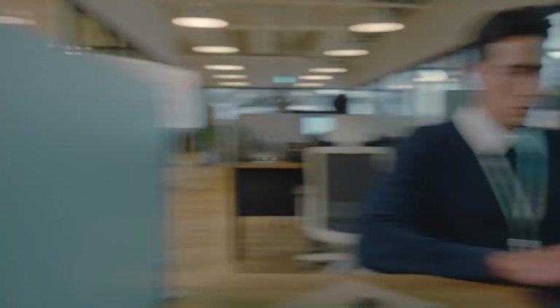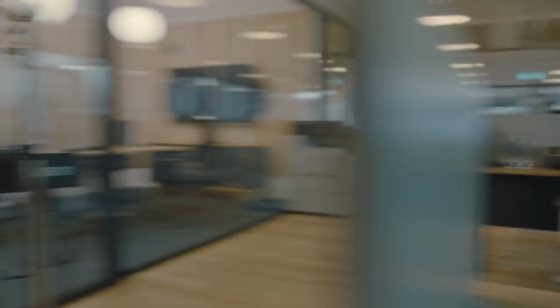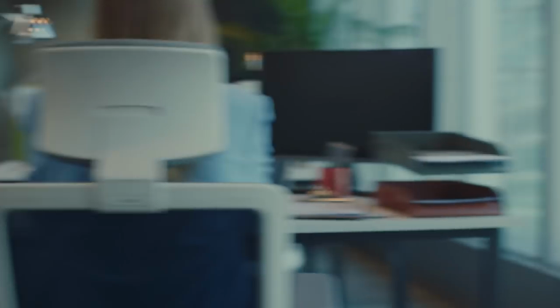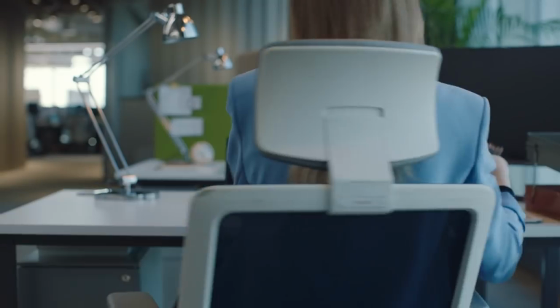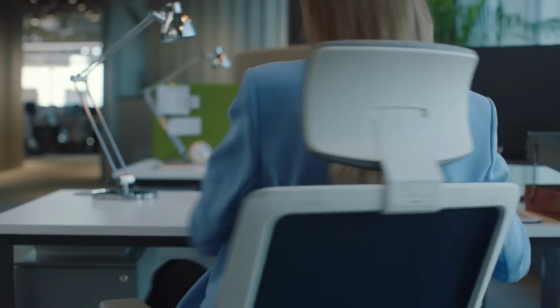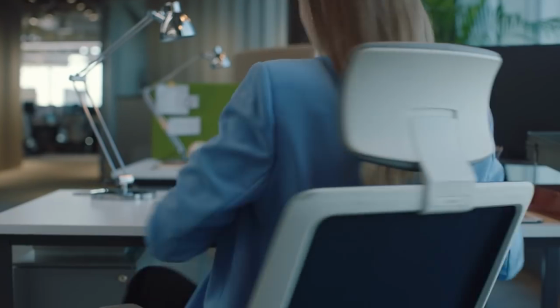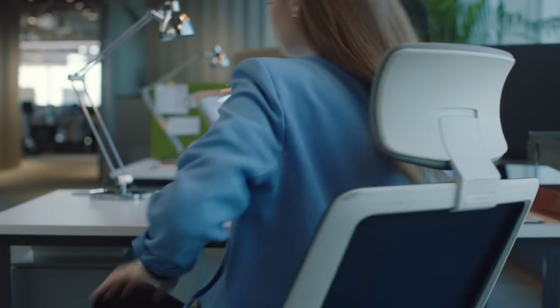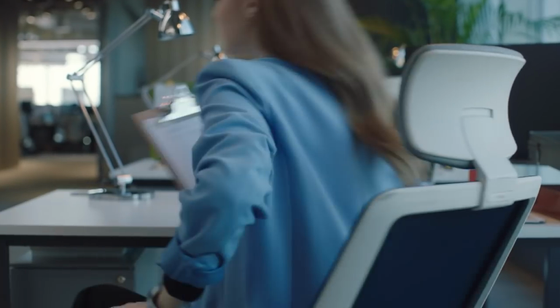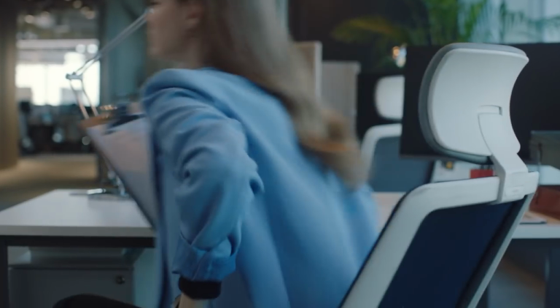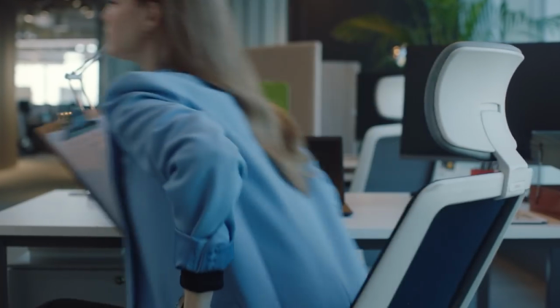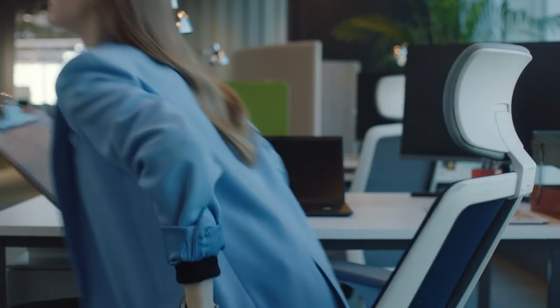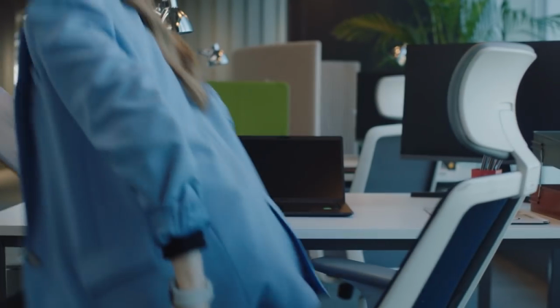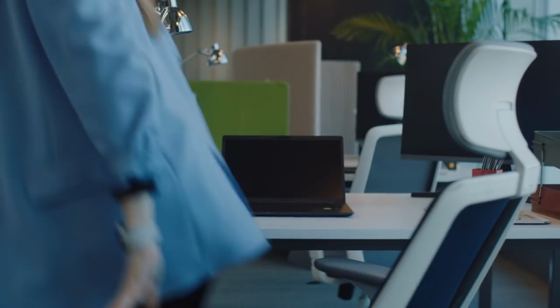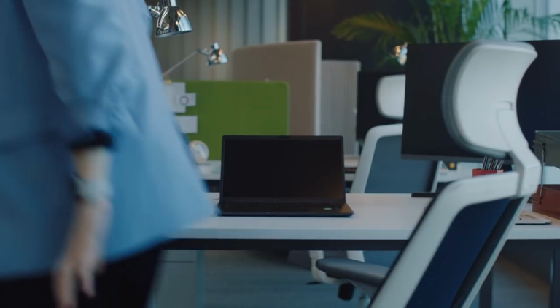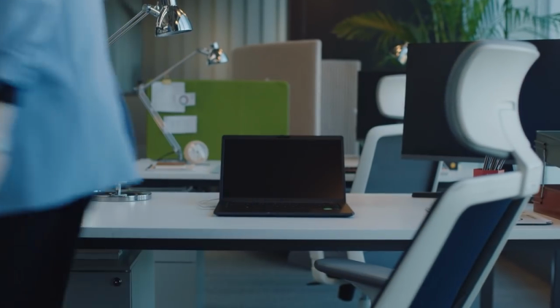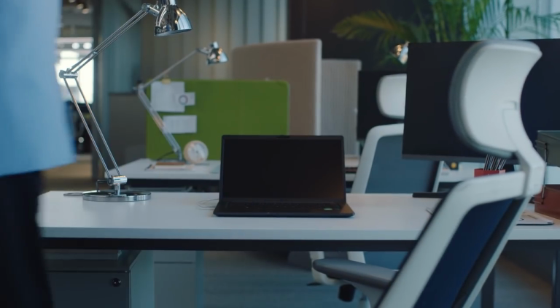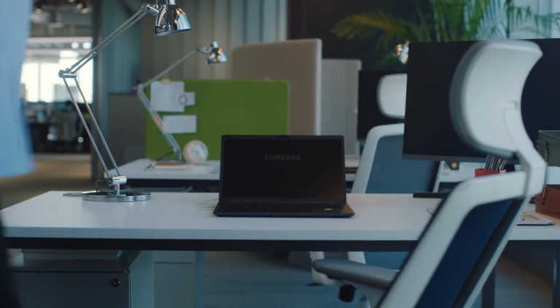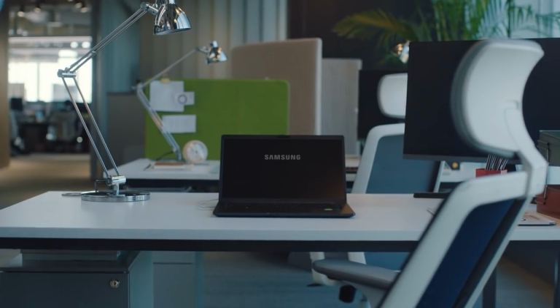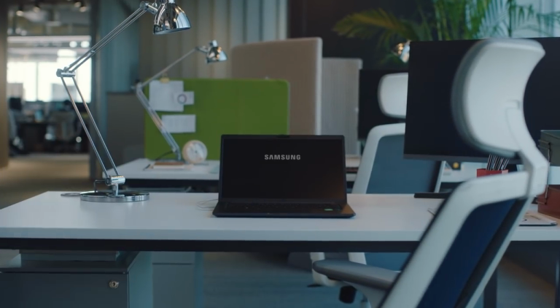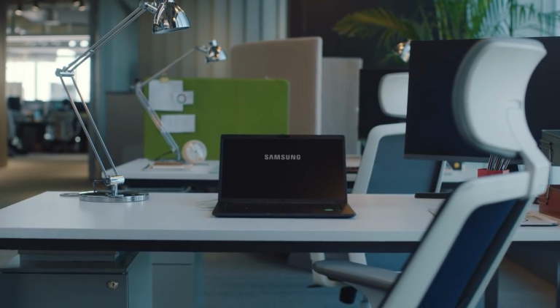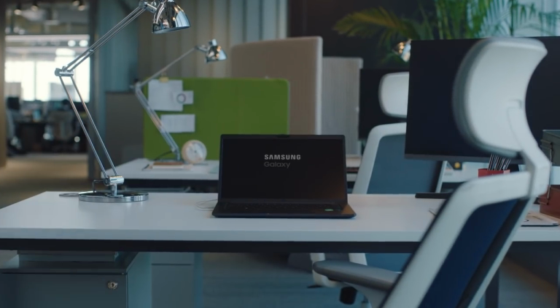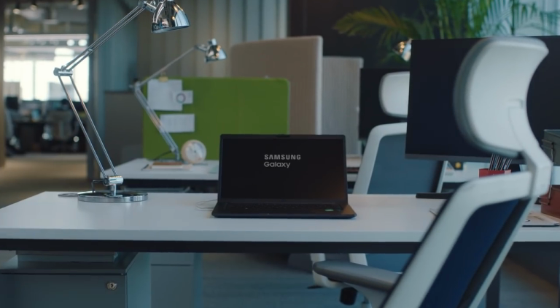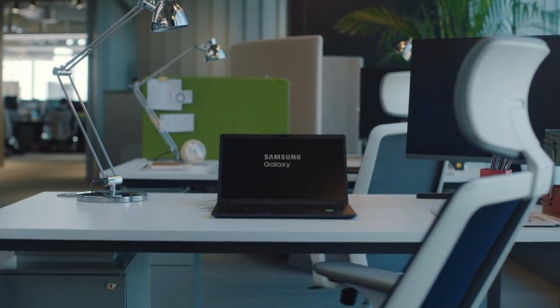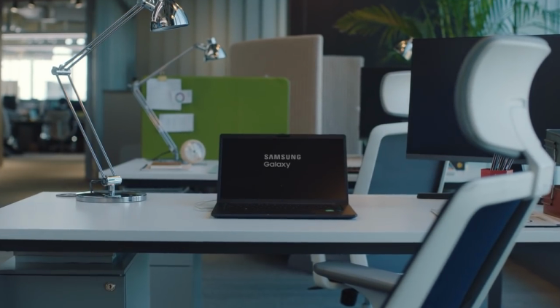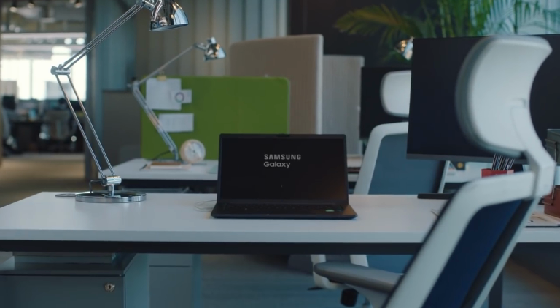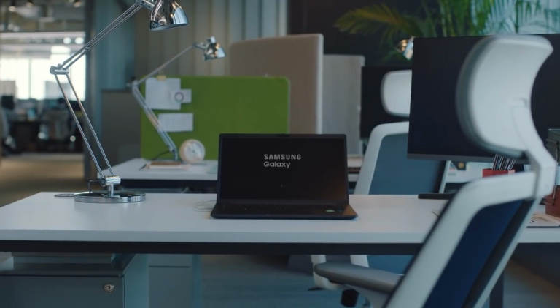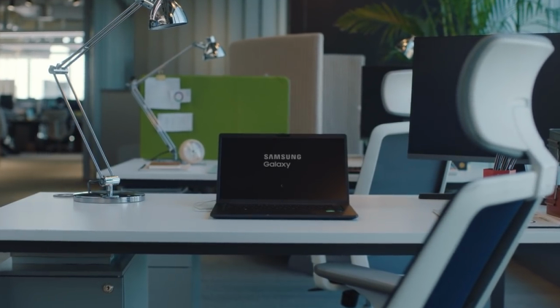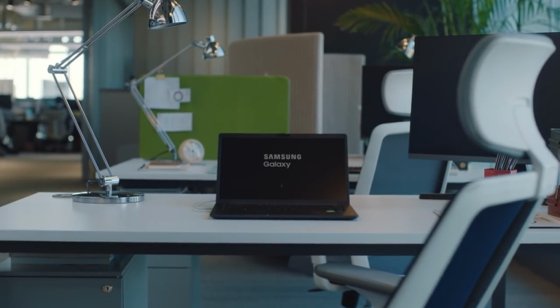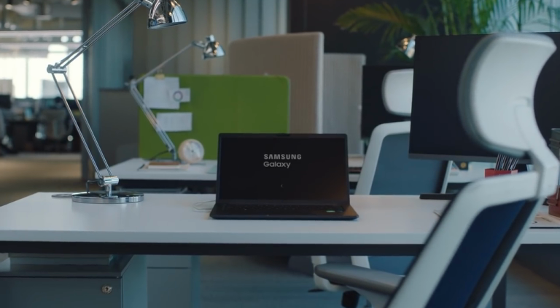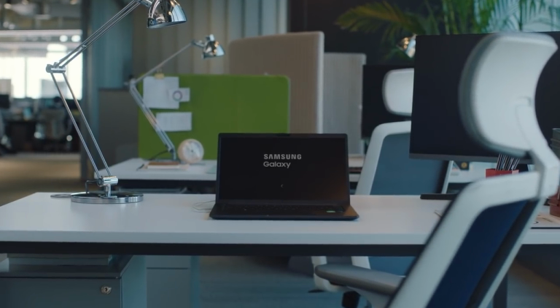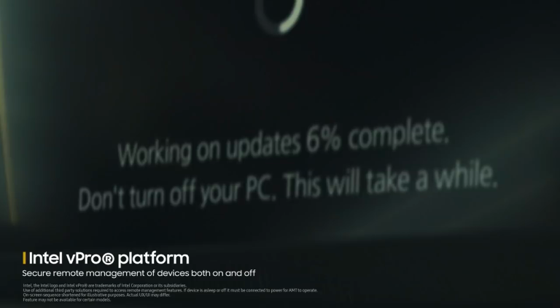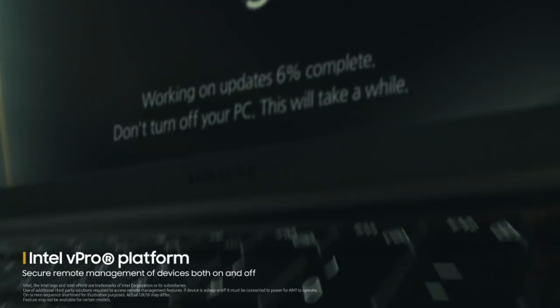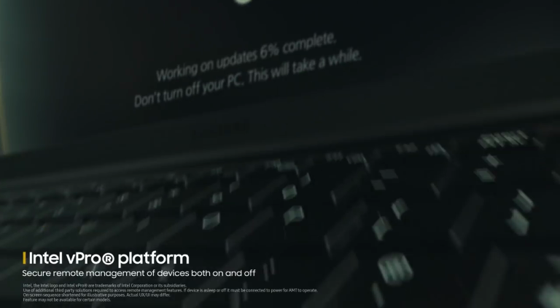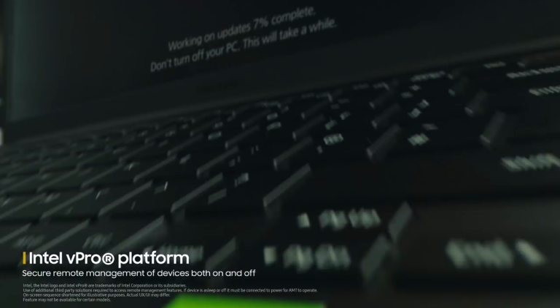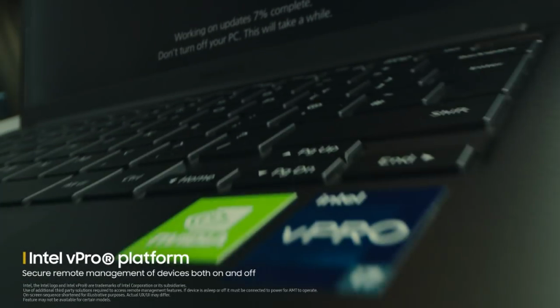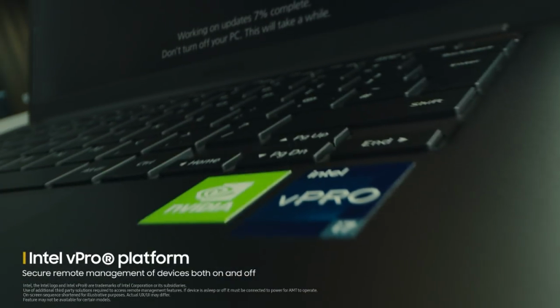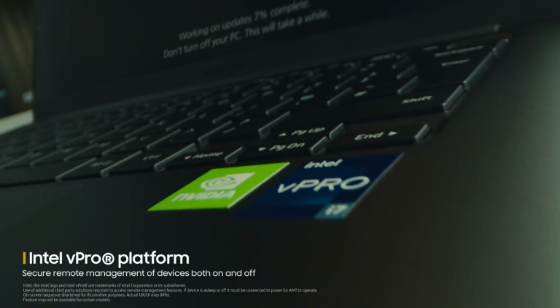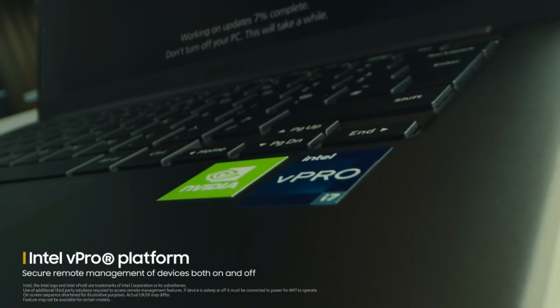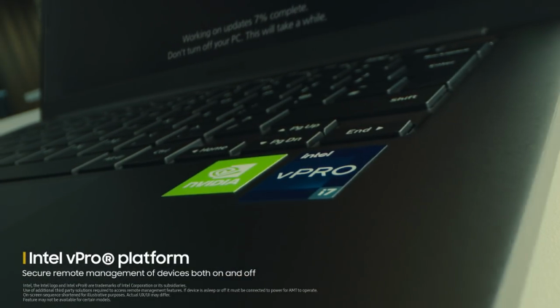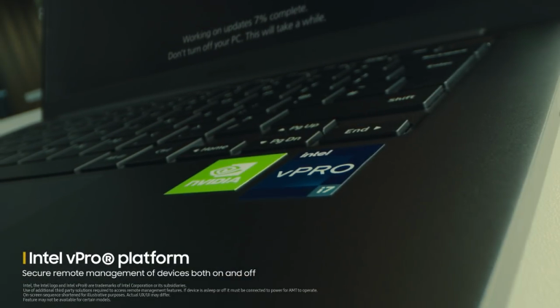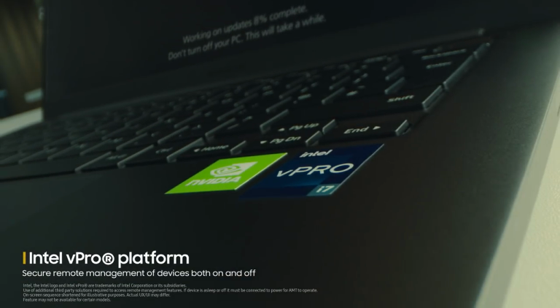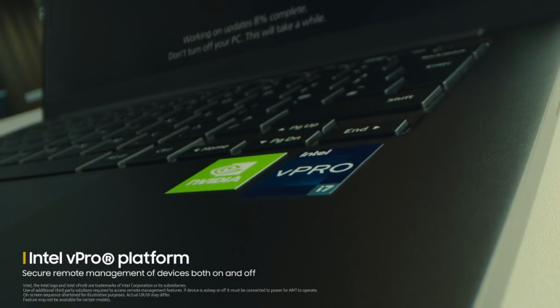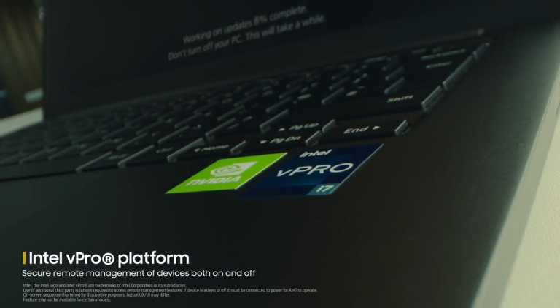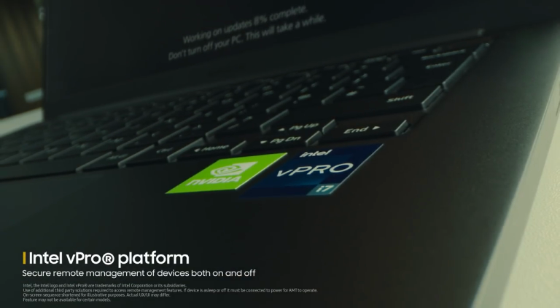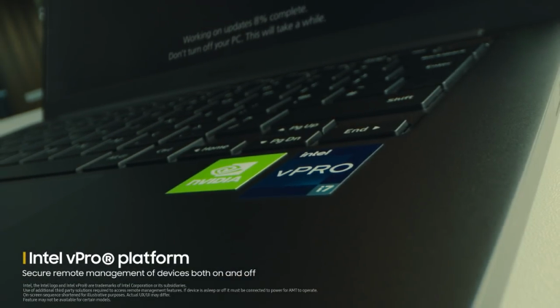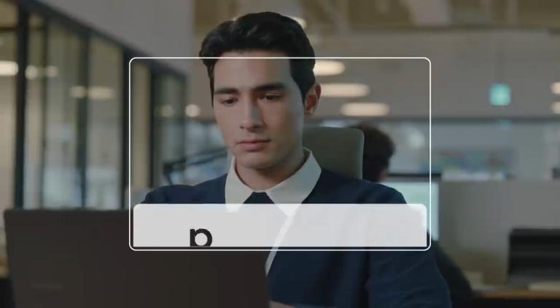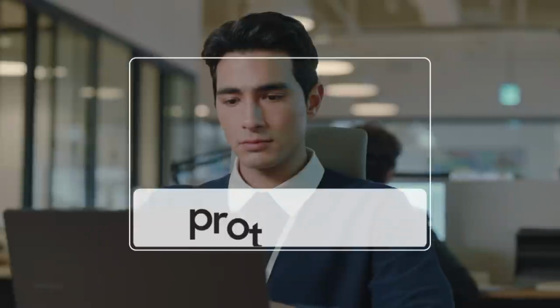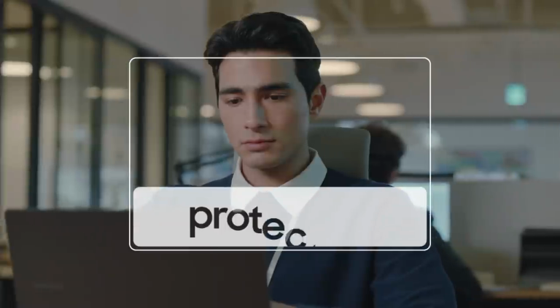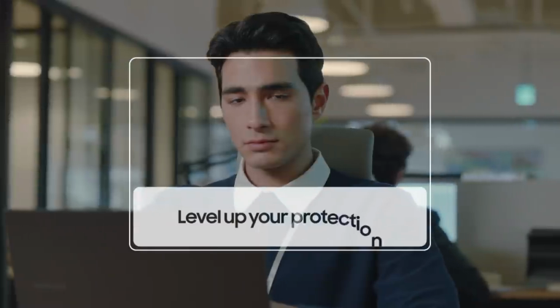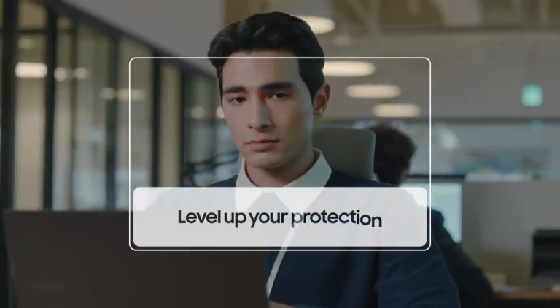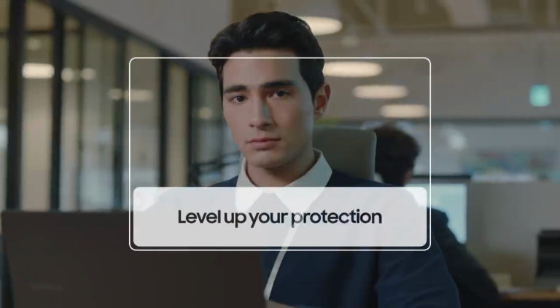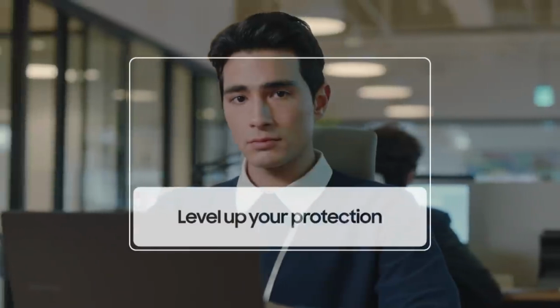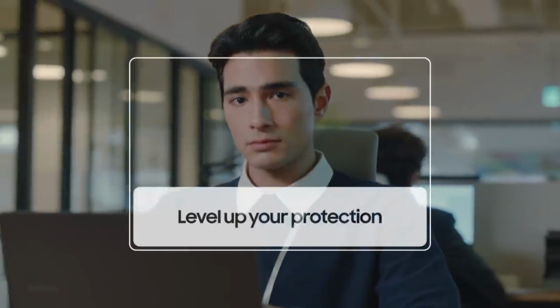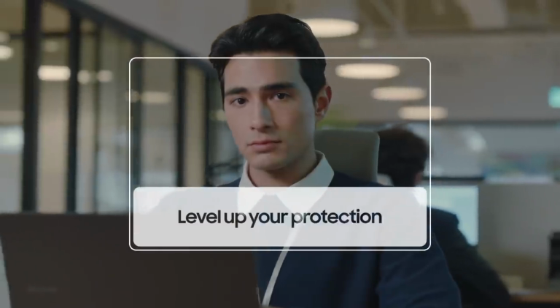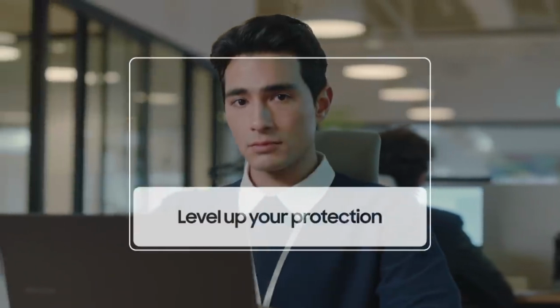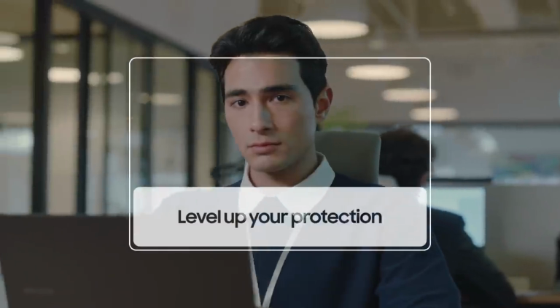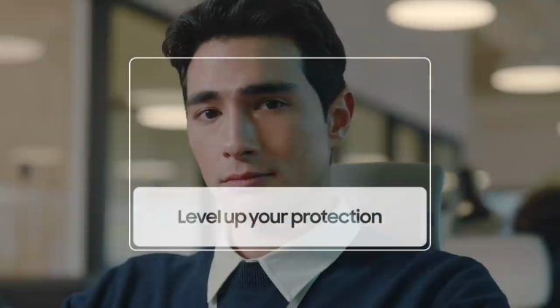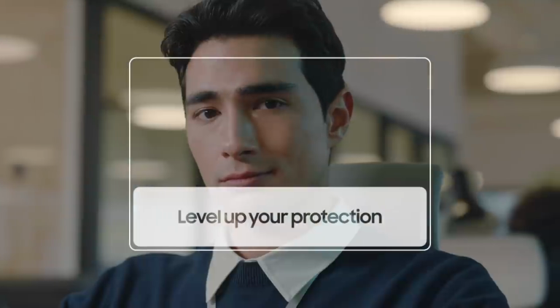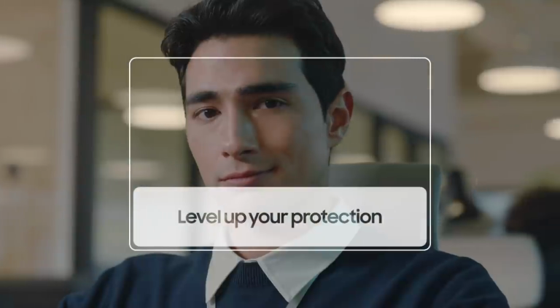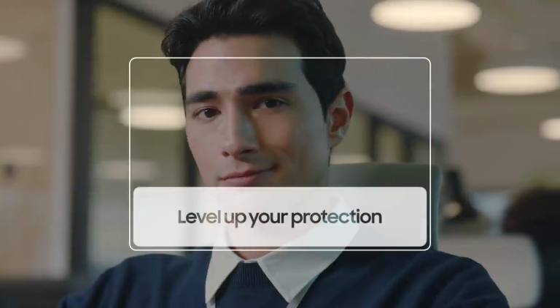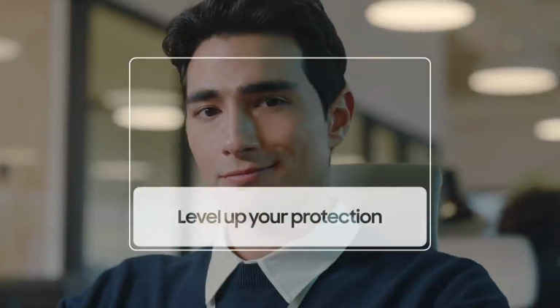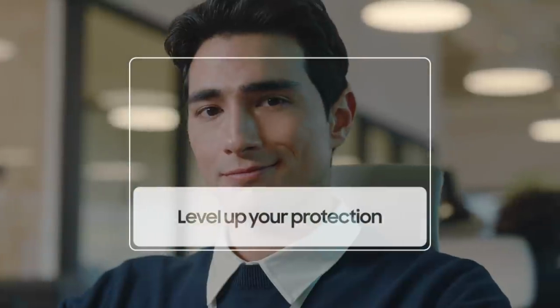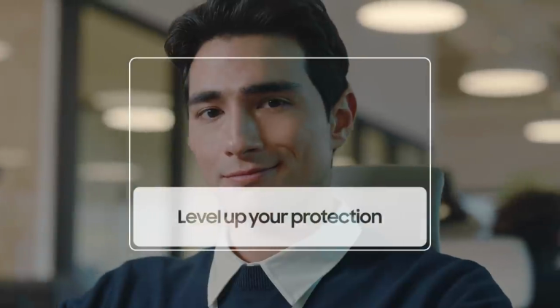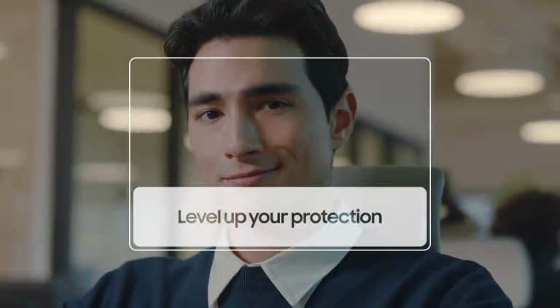Like remotely managing another Galaxy Book 2 Business that's turned off. Protection leveled up.